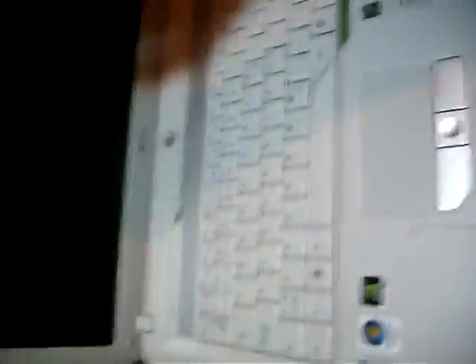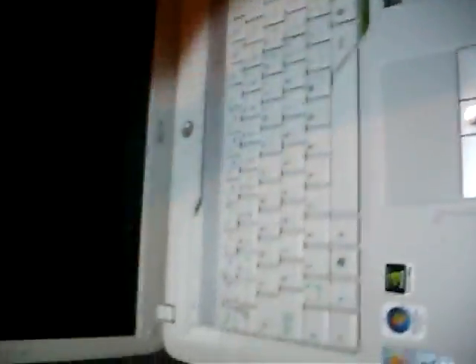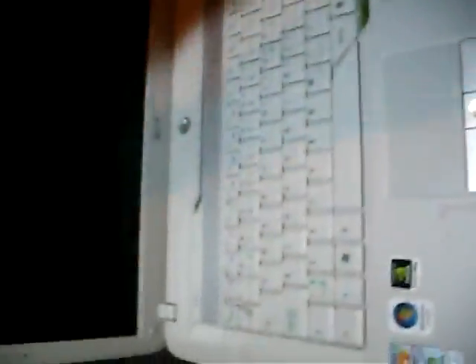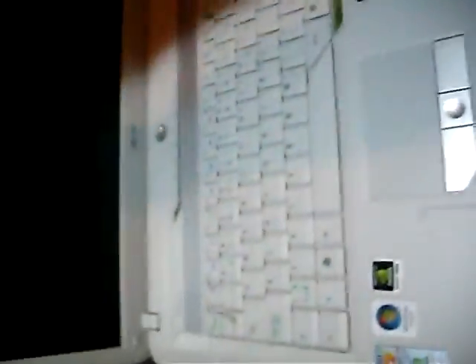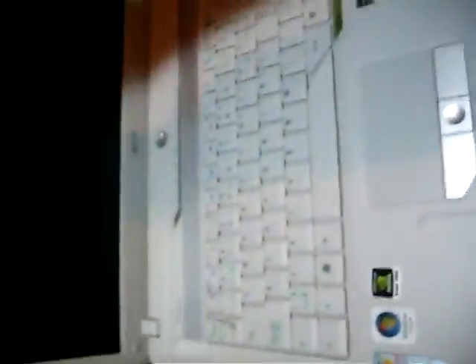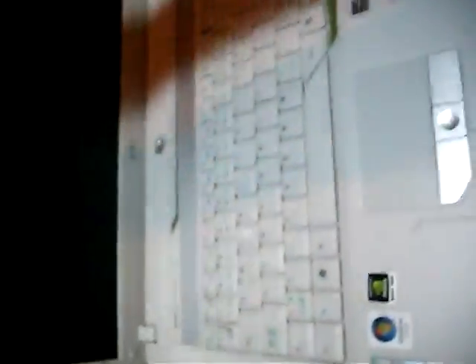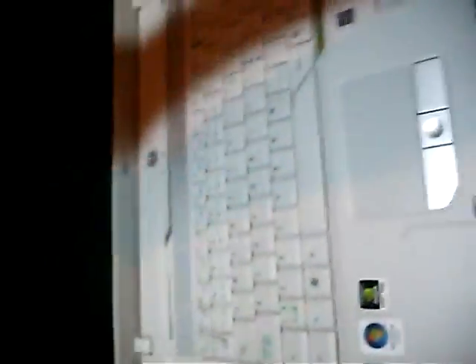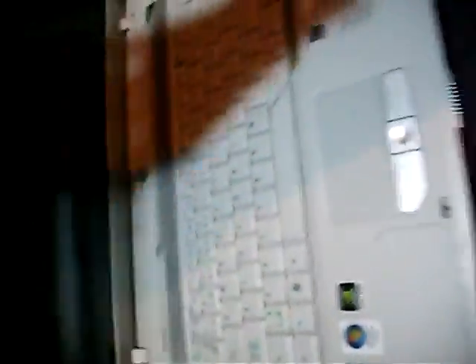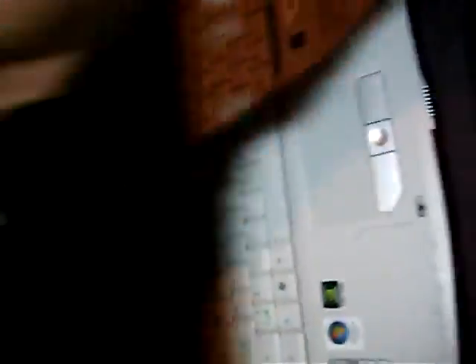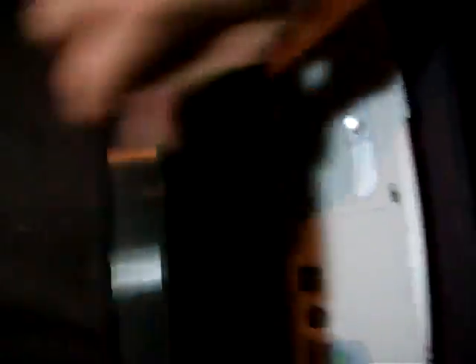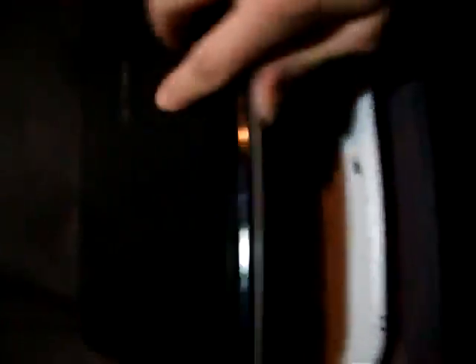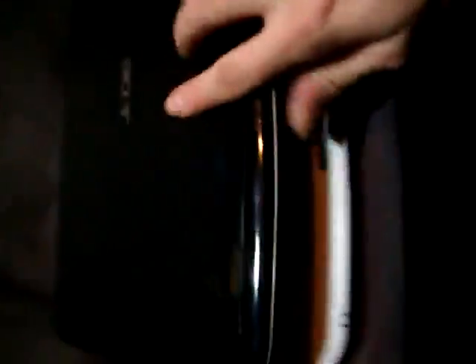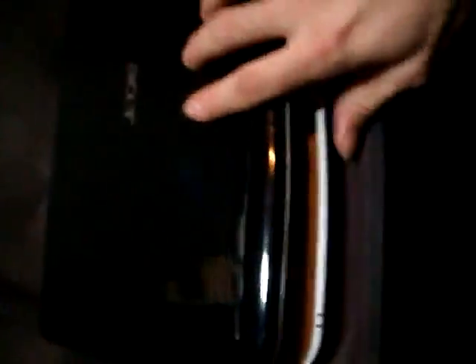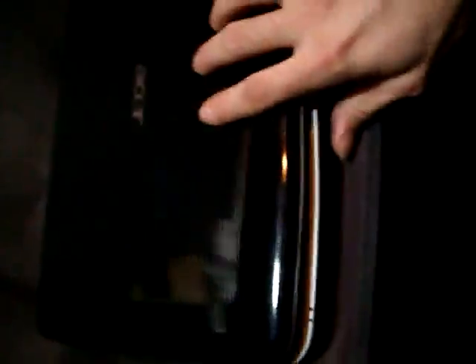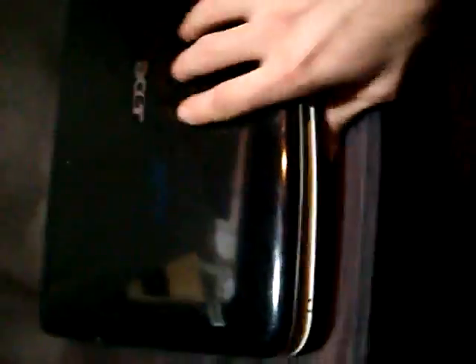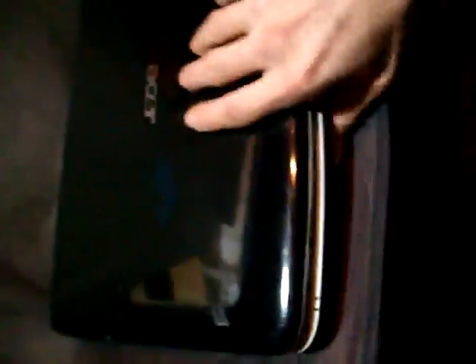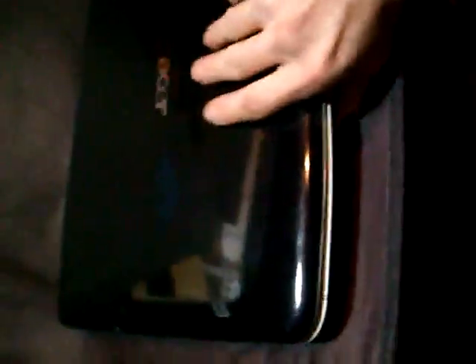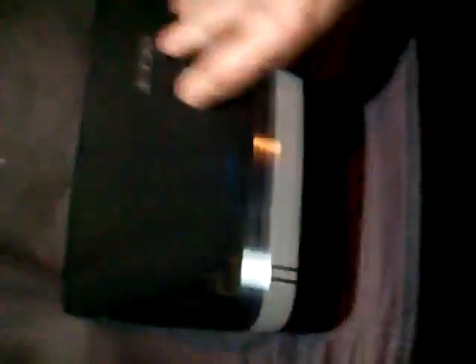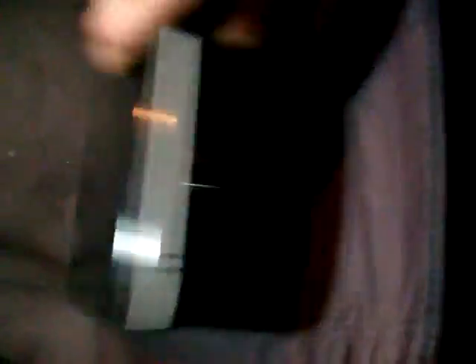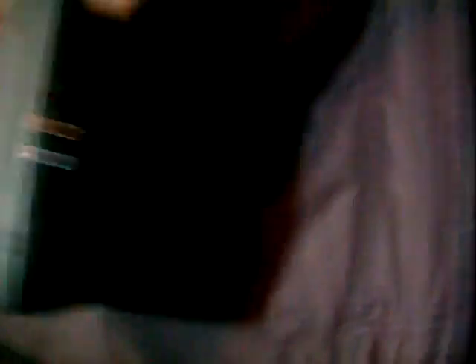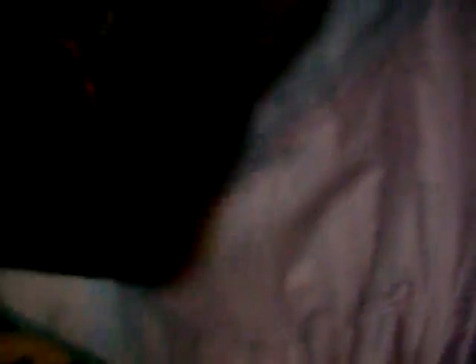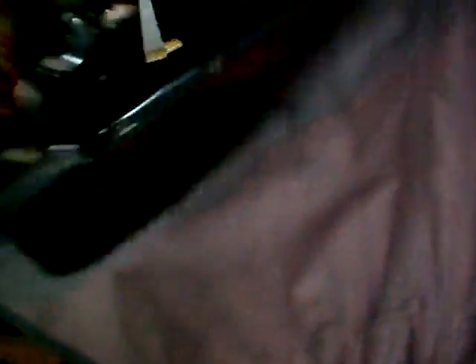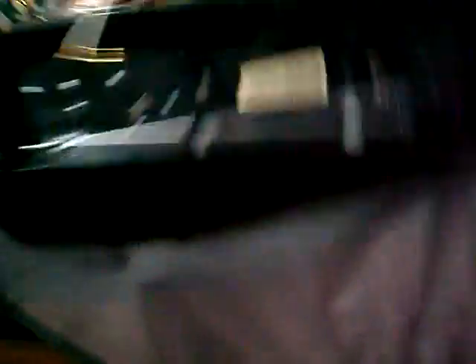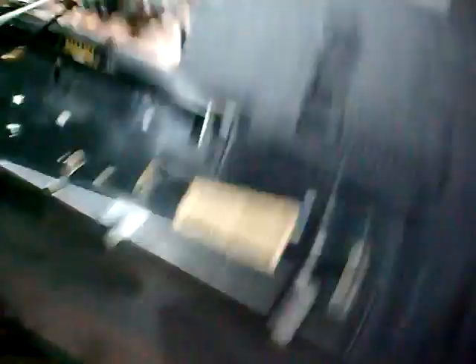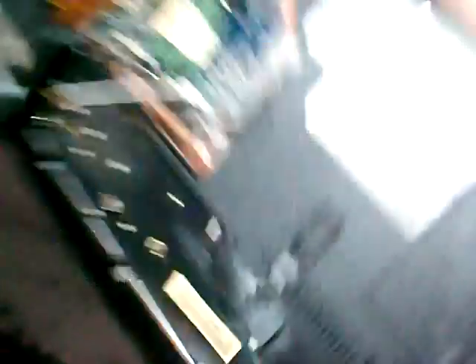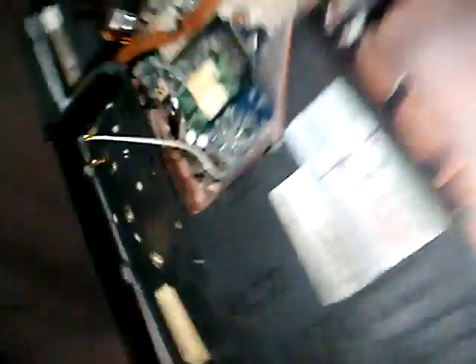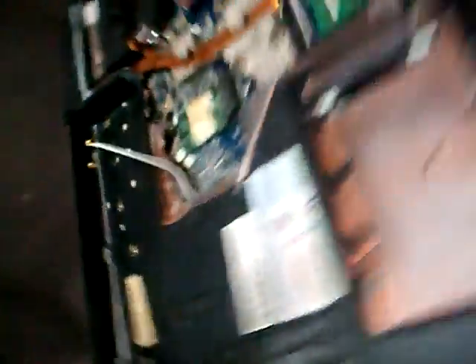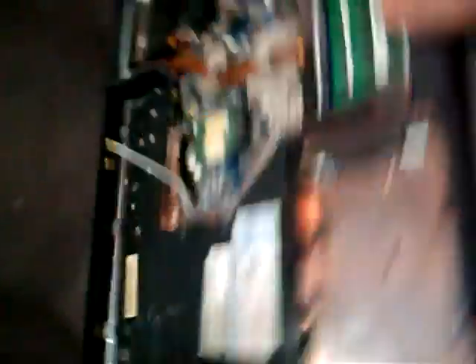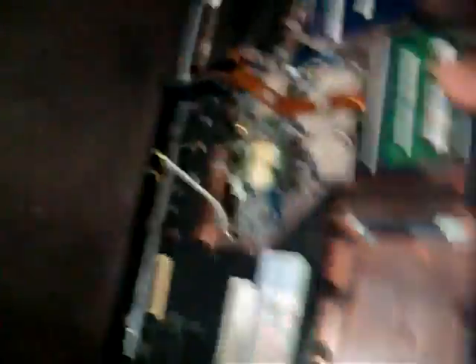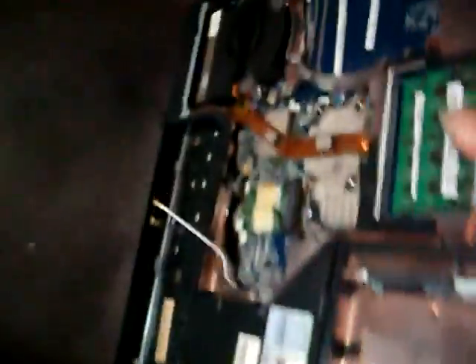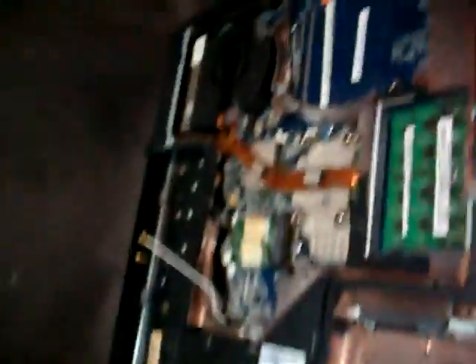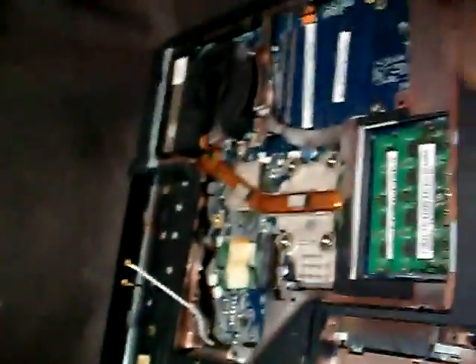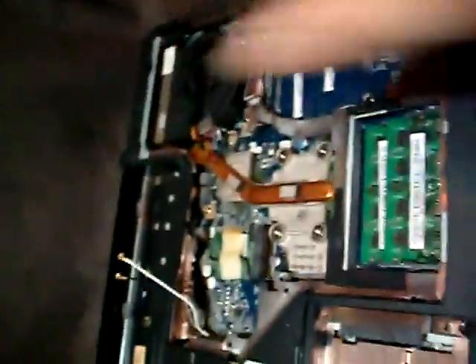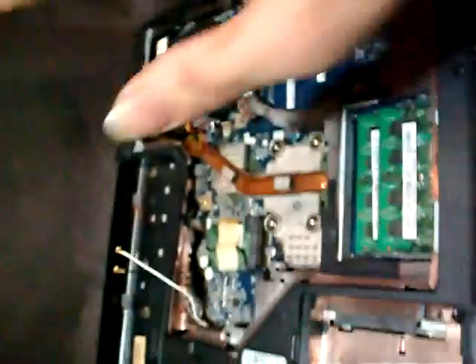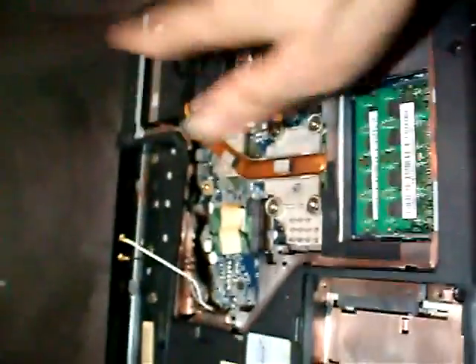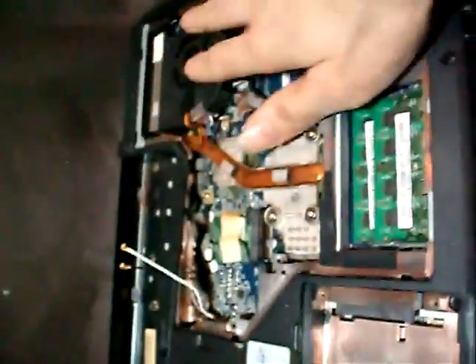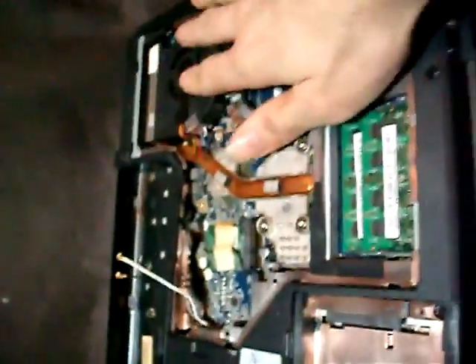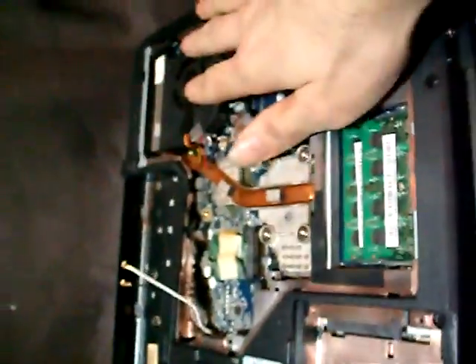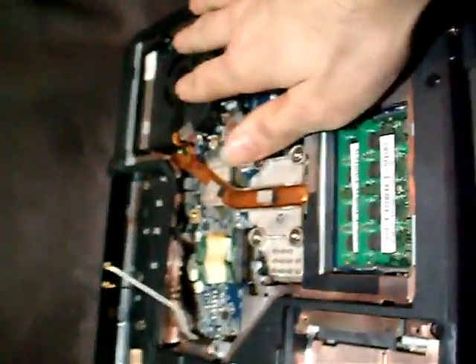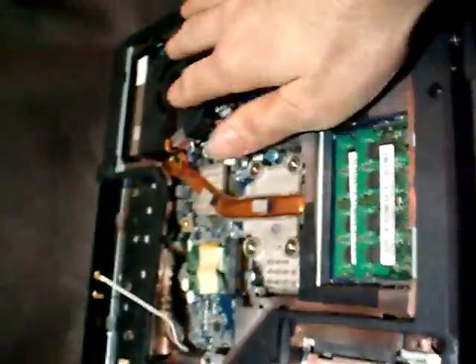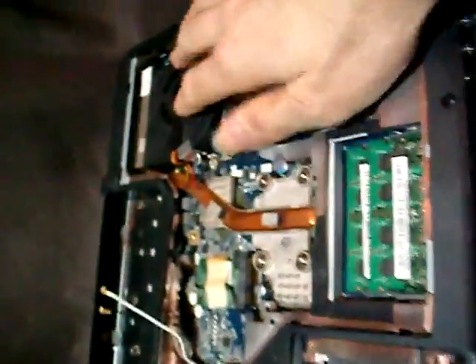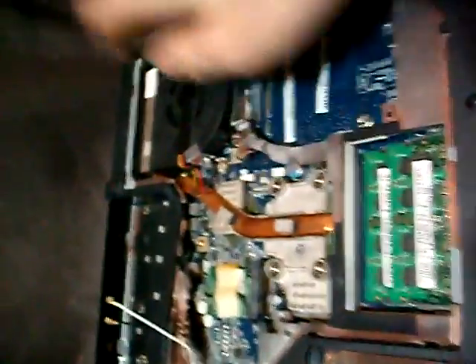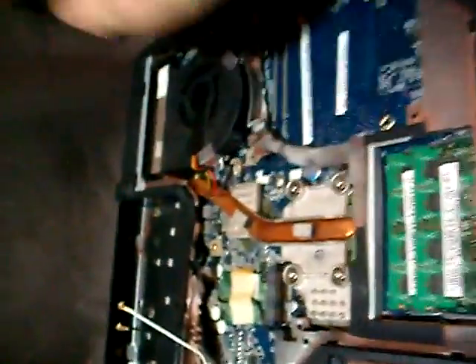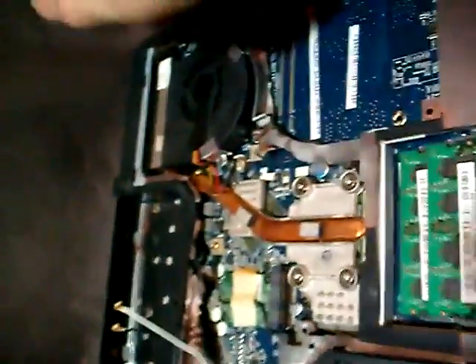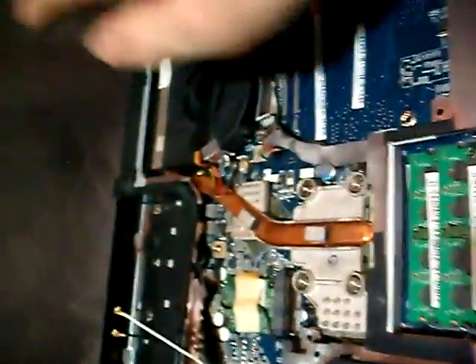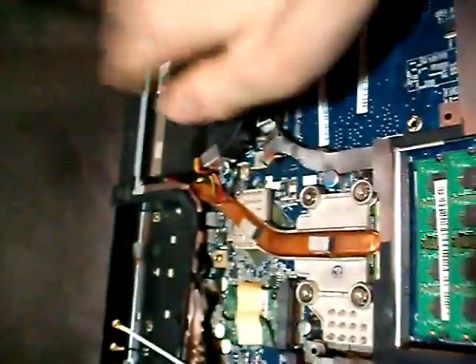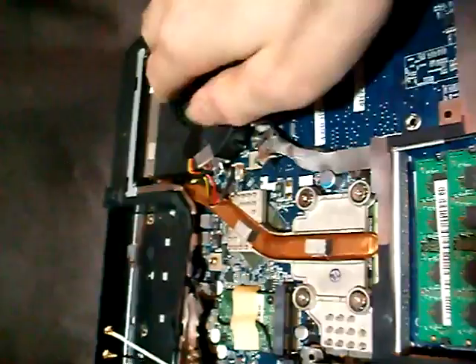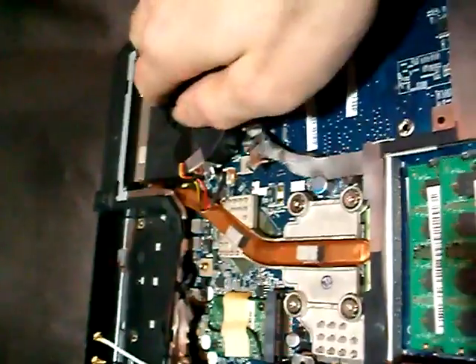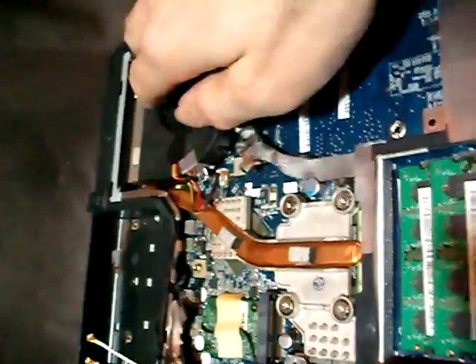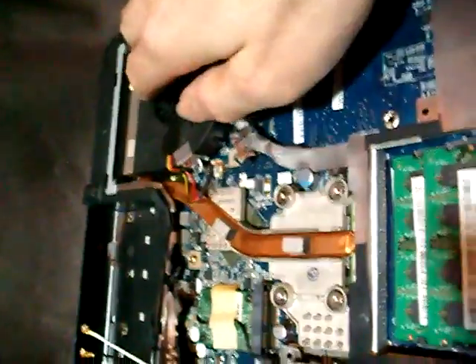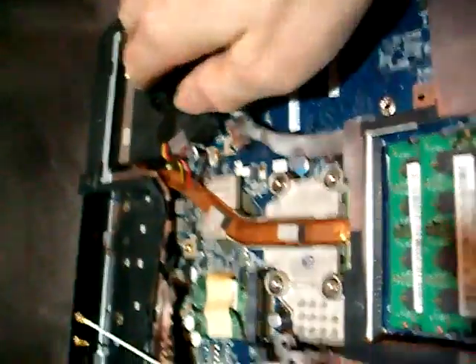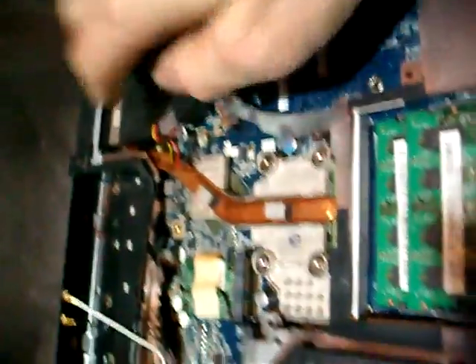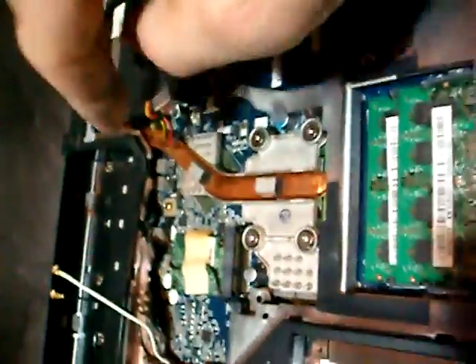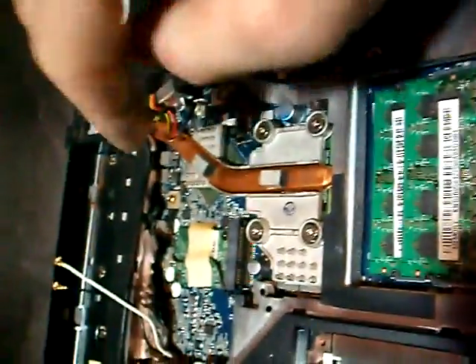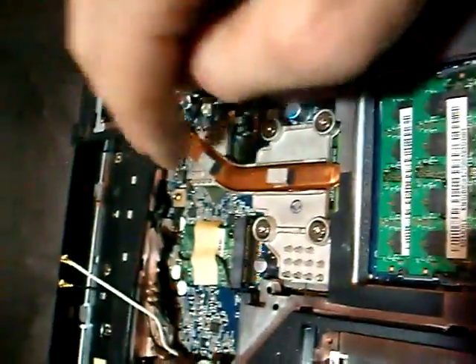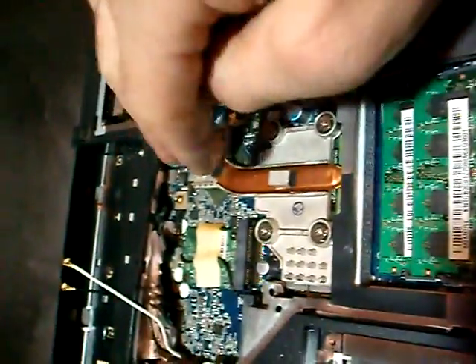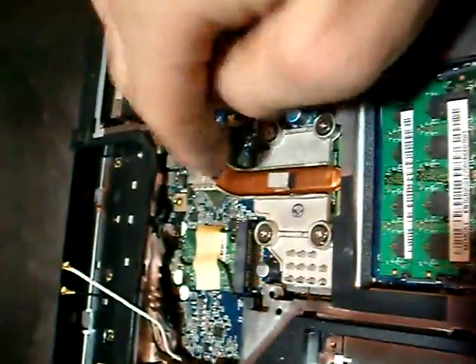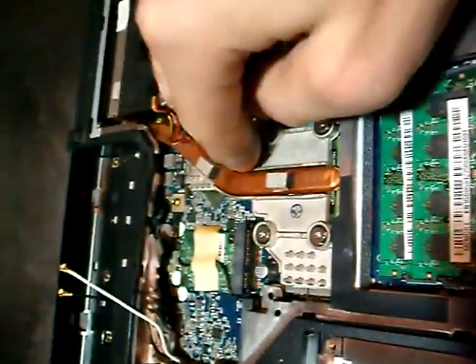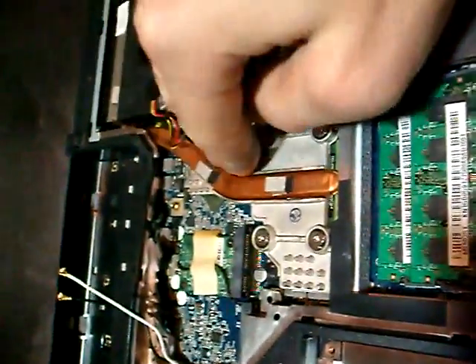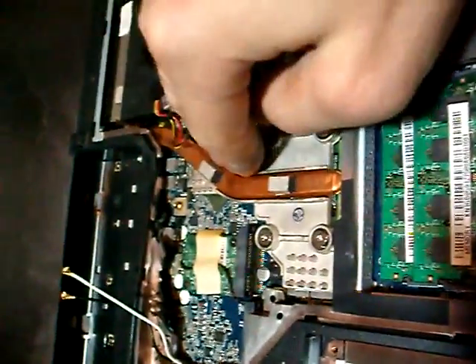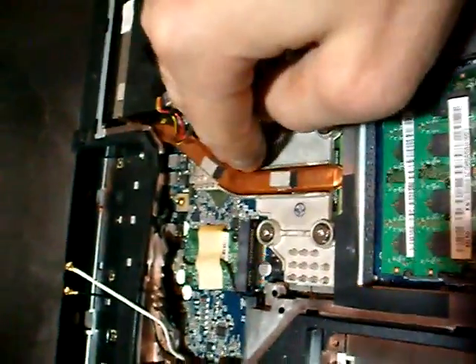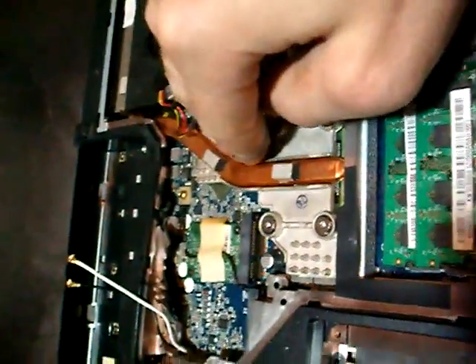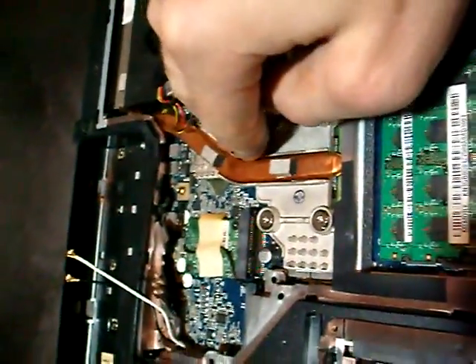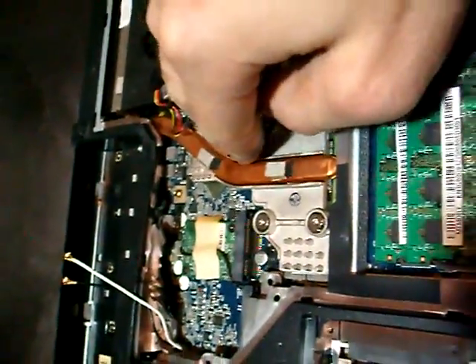First, maintain the thing upside down. Take the back panel off, take the fan off, and take the heatsink off.